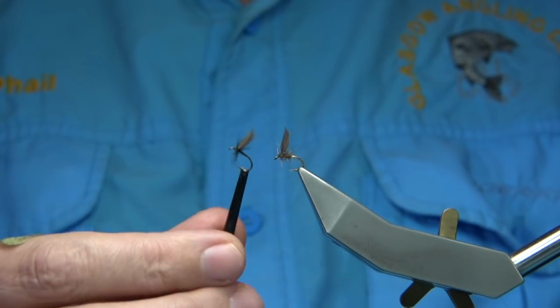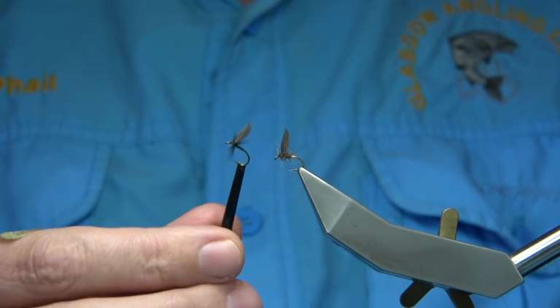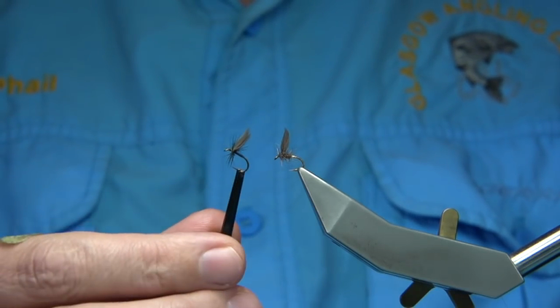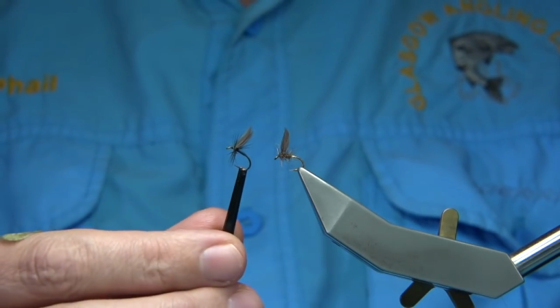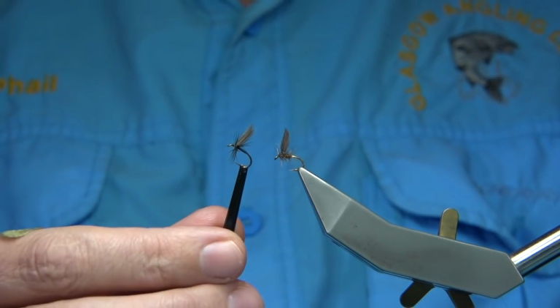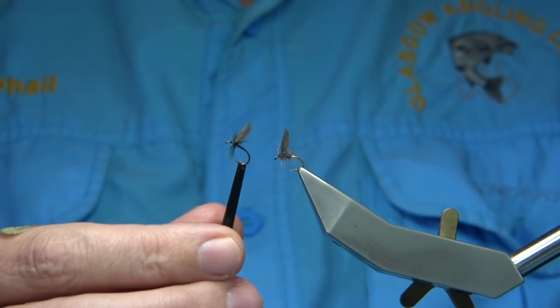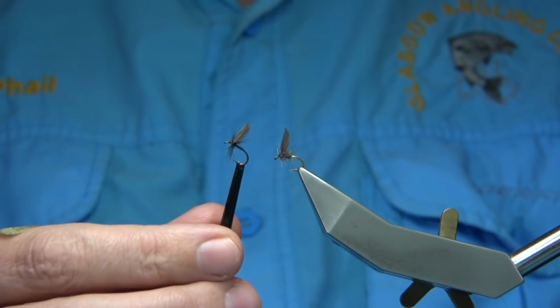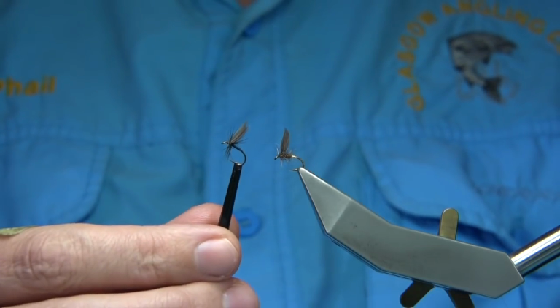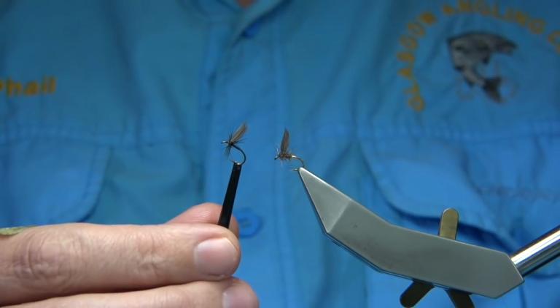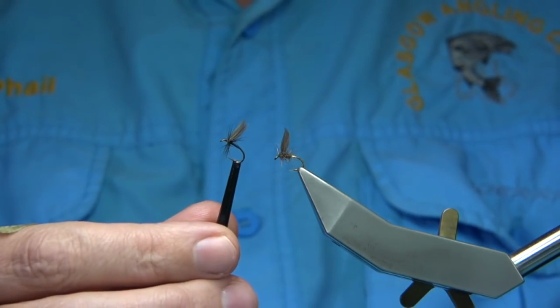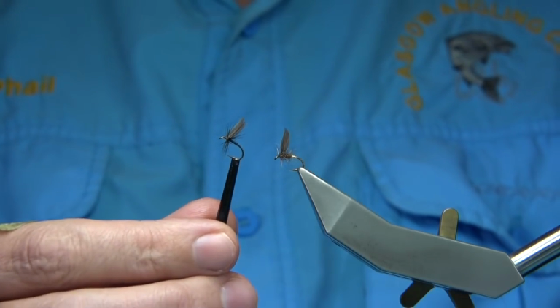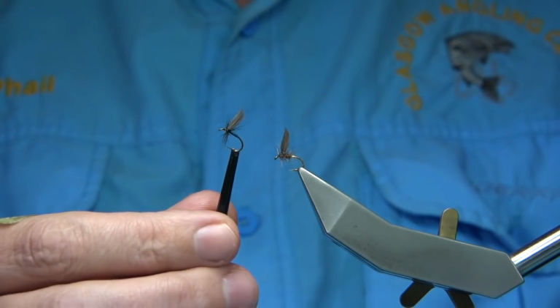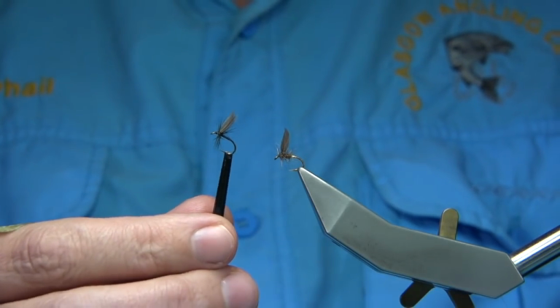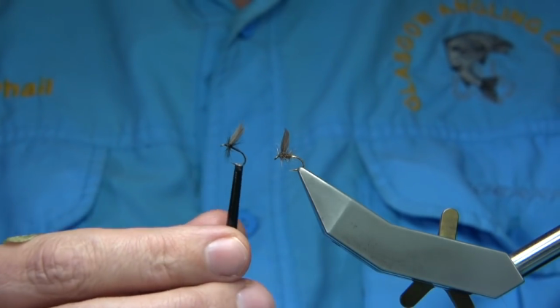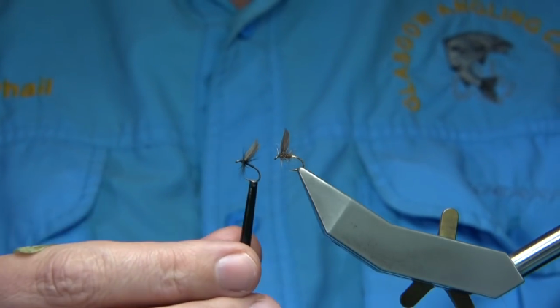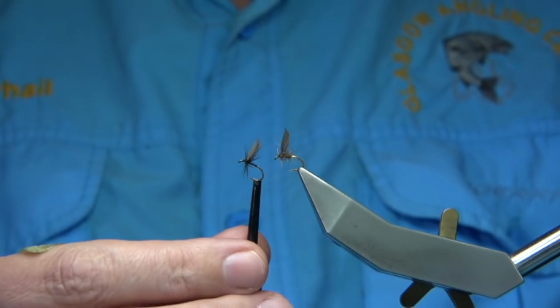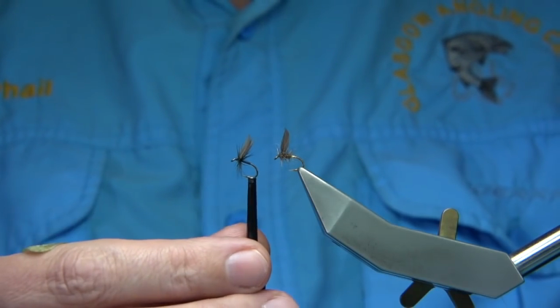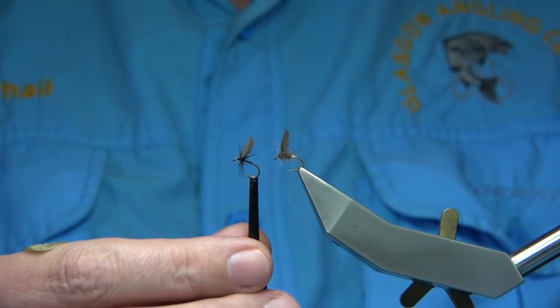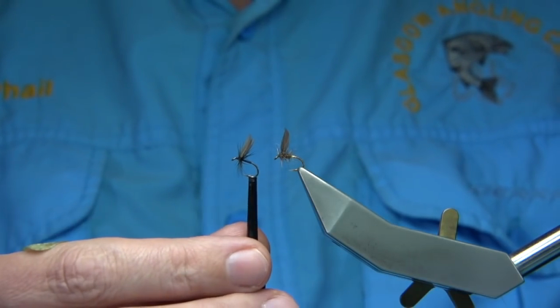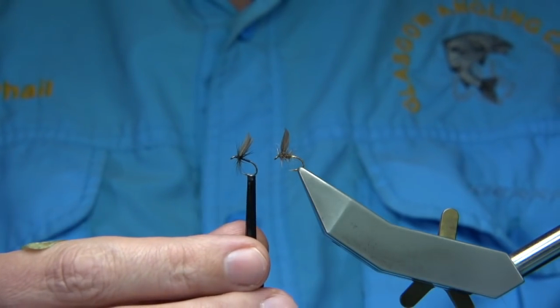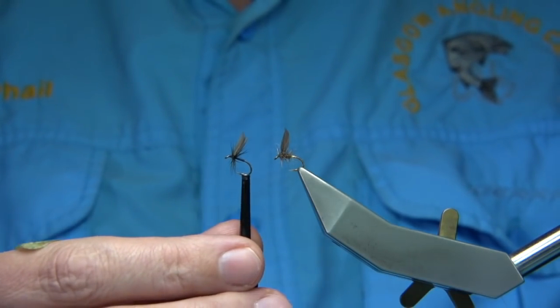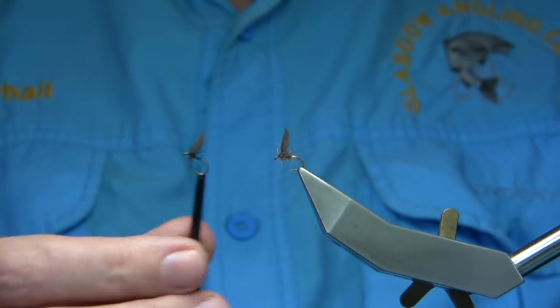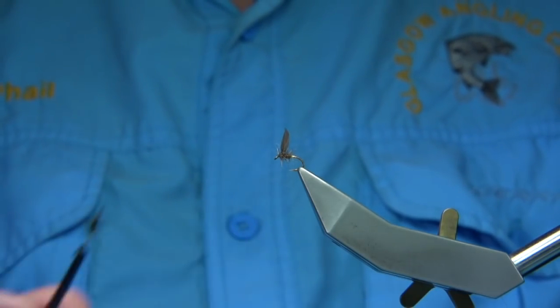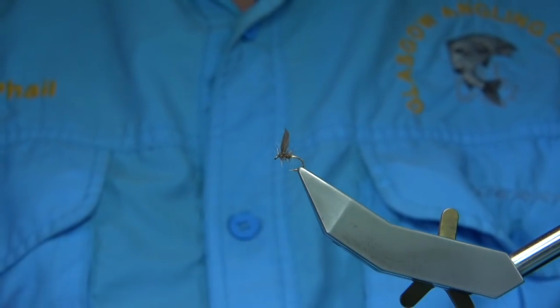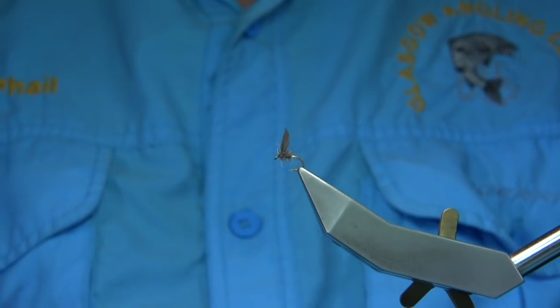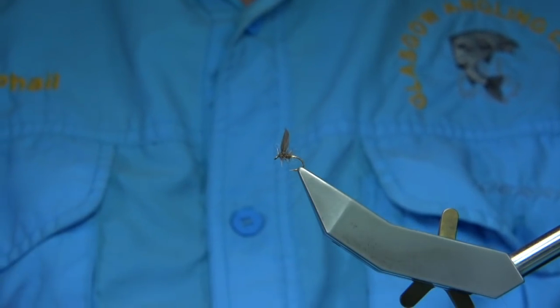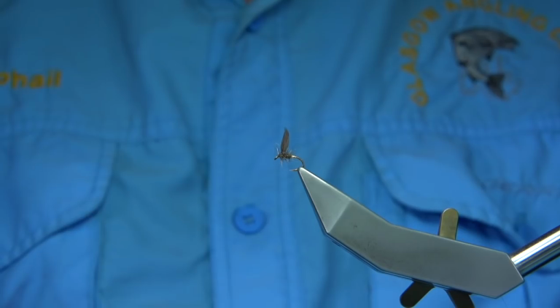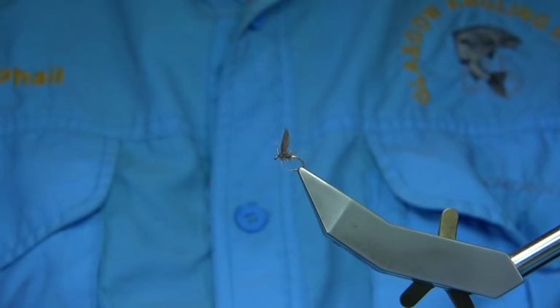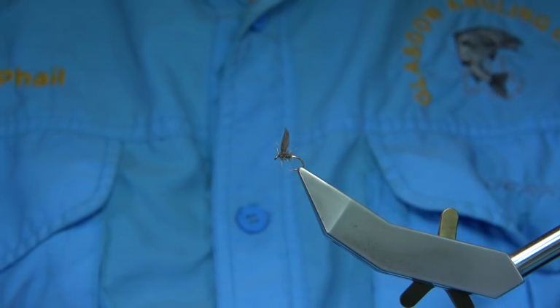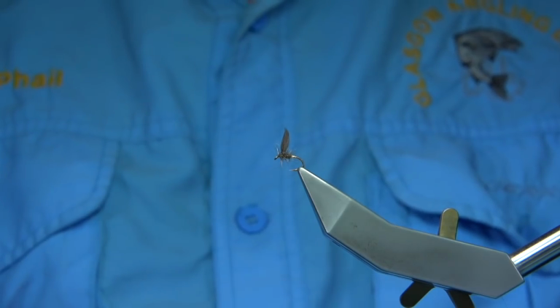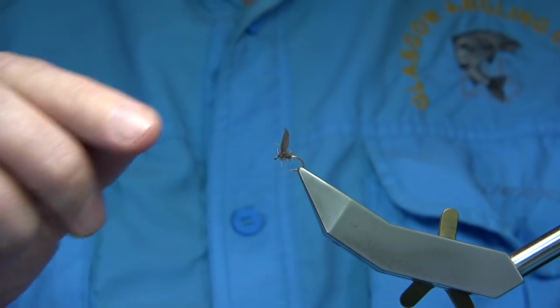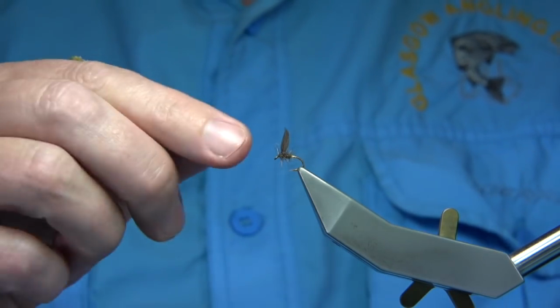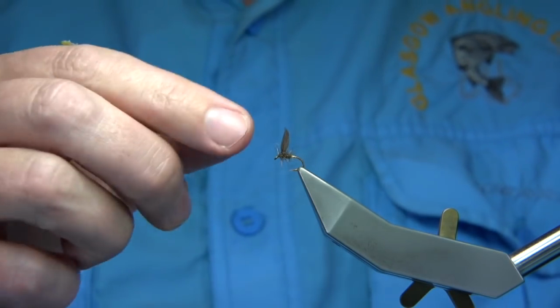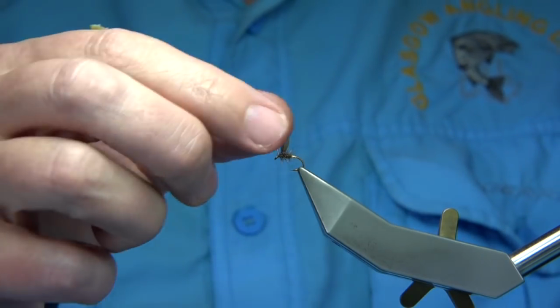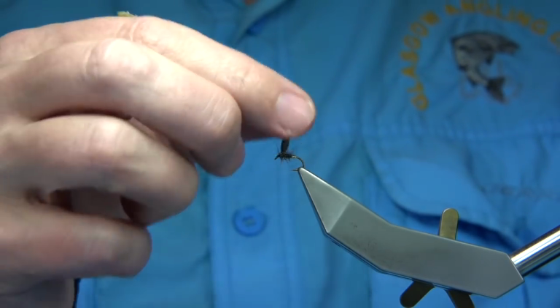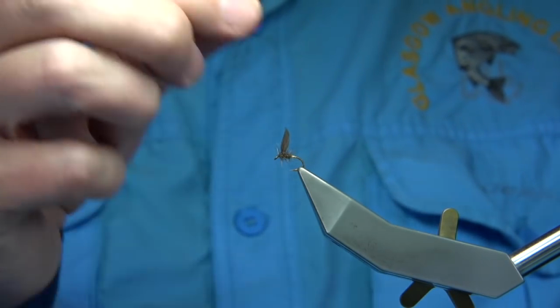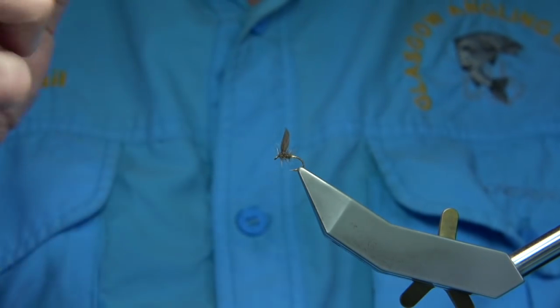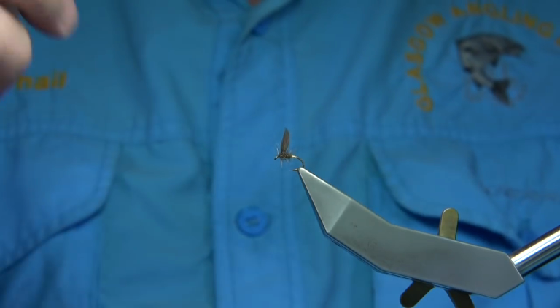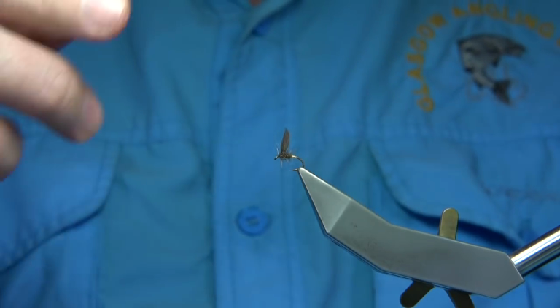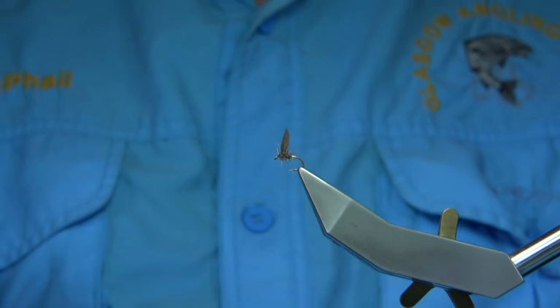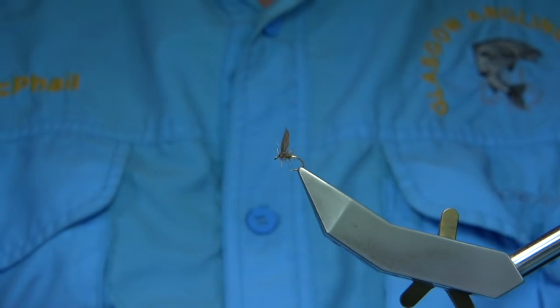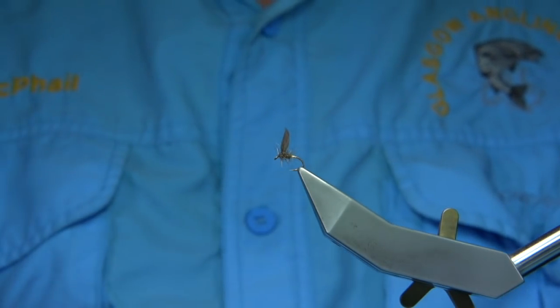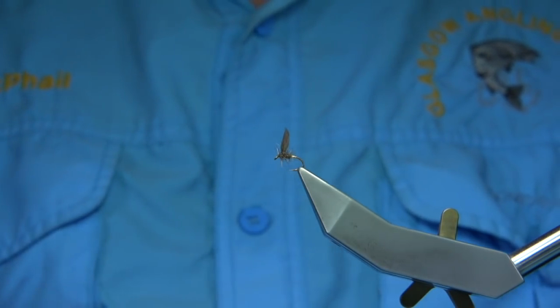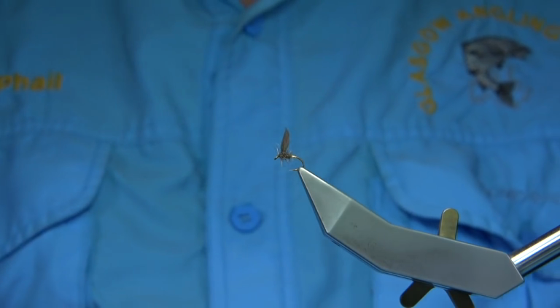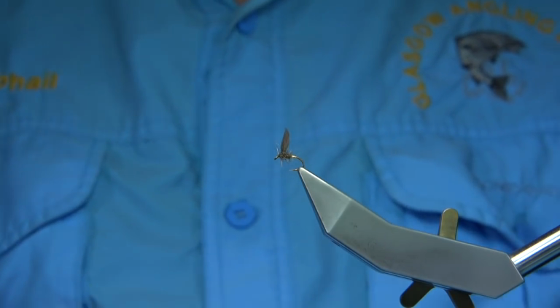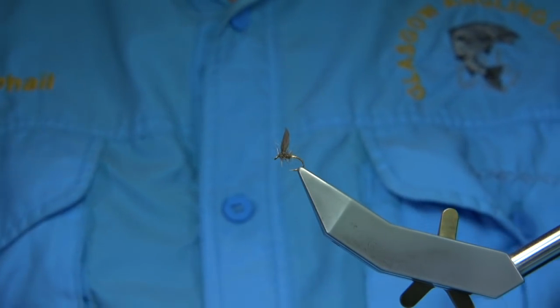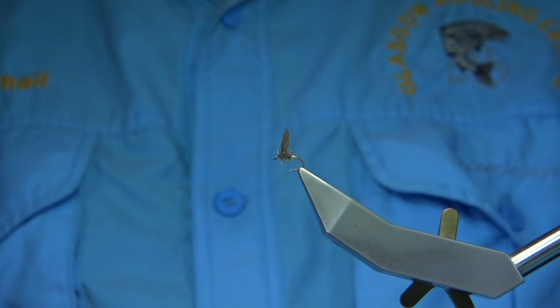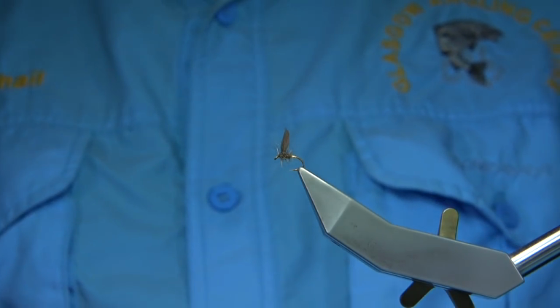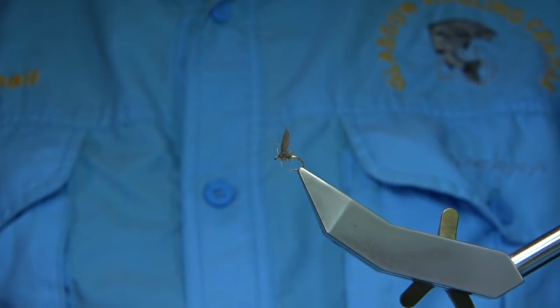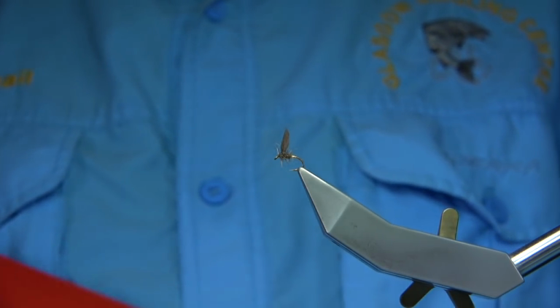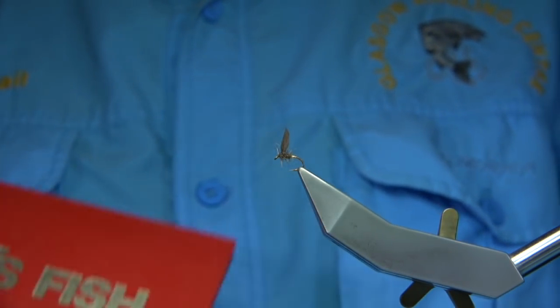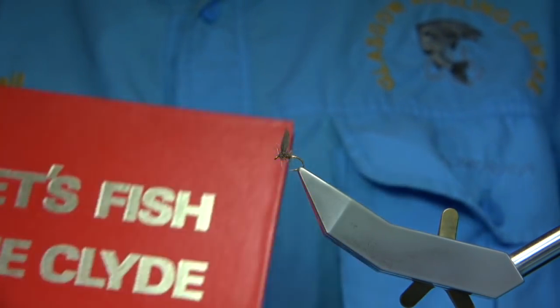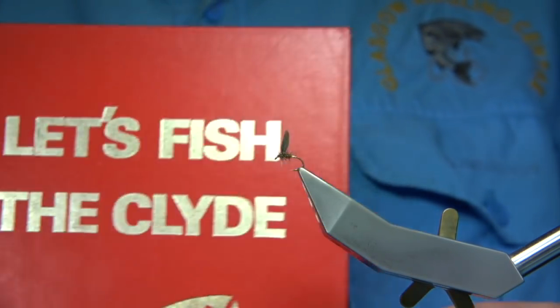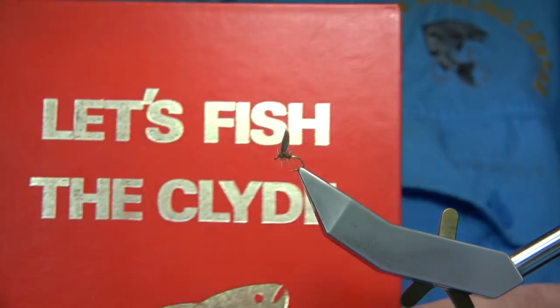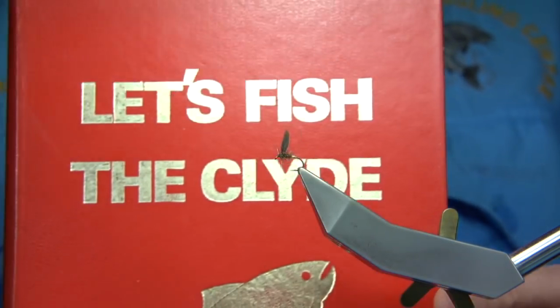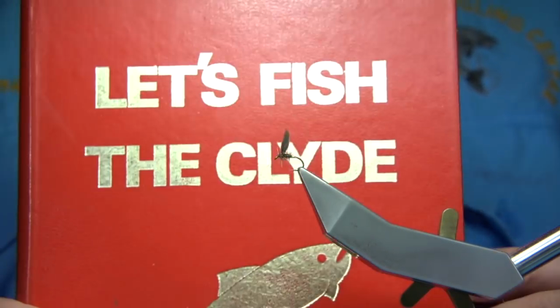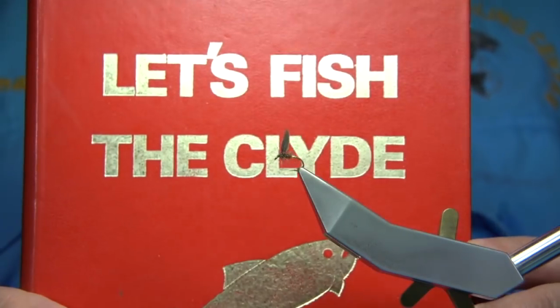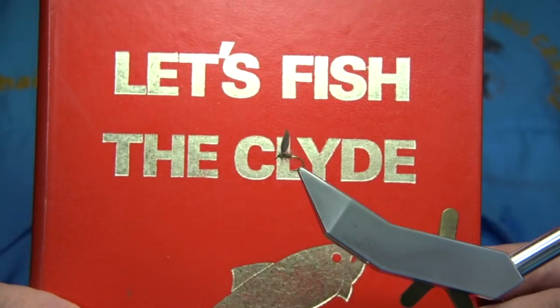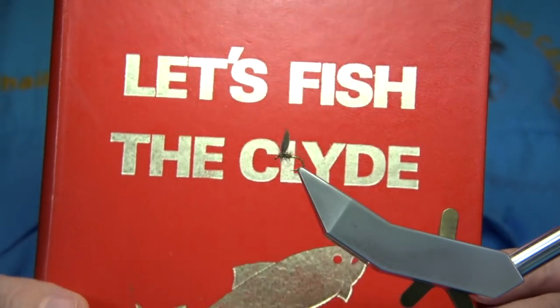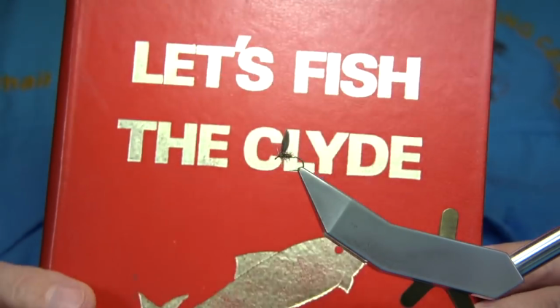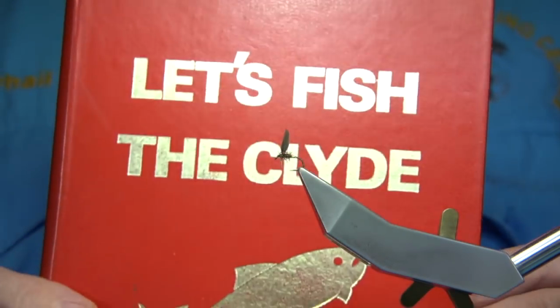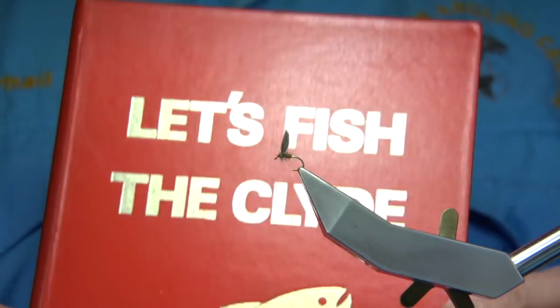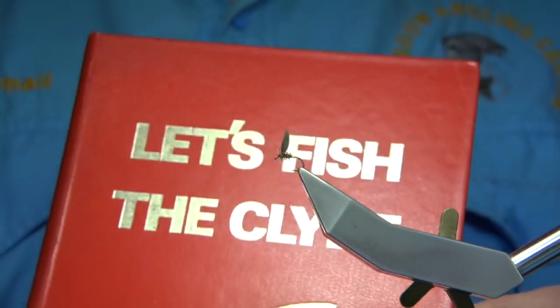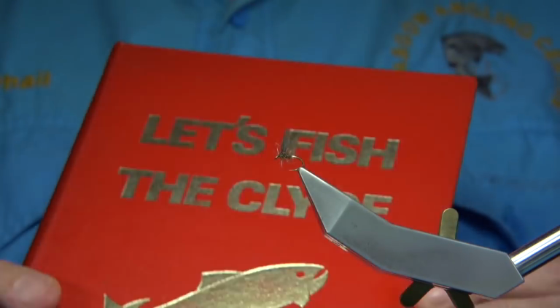This is a Blae in Black, as you can see, with the hackle. I'm going to show you the Blae in Hare's Ear, which is a favourite of mine - it's a nice fly.